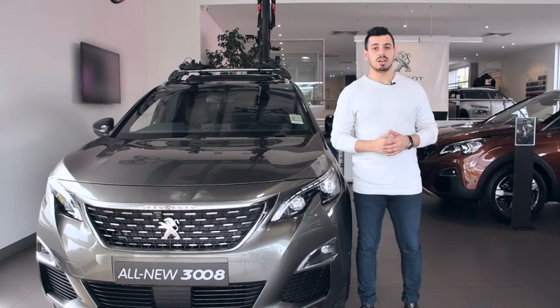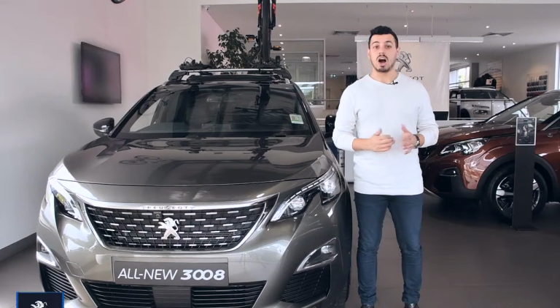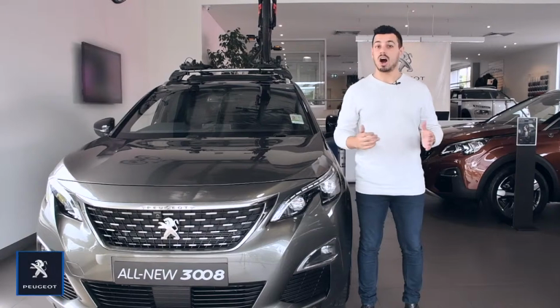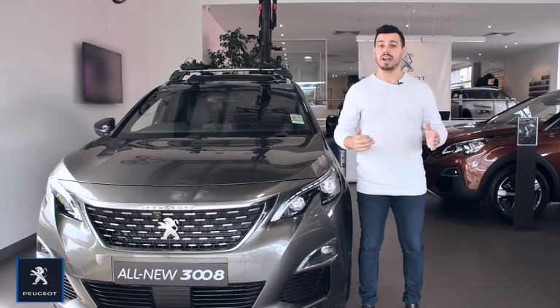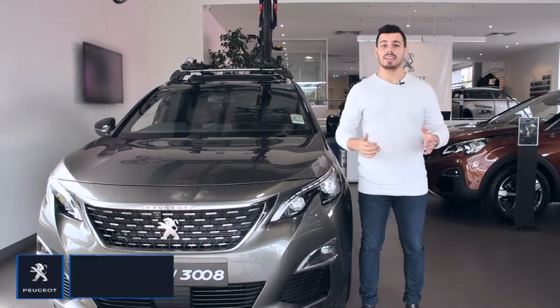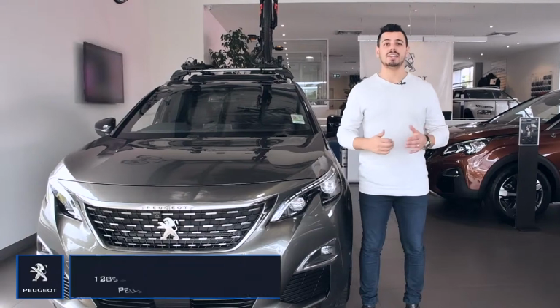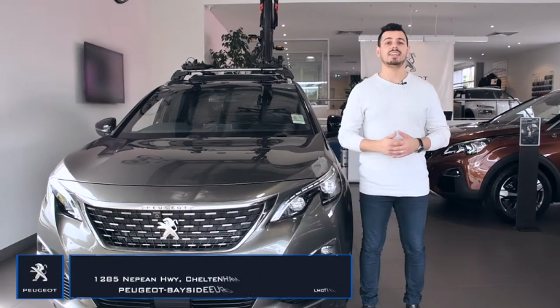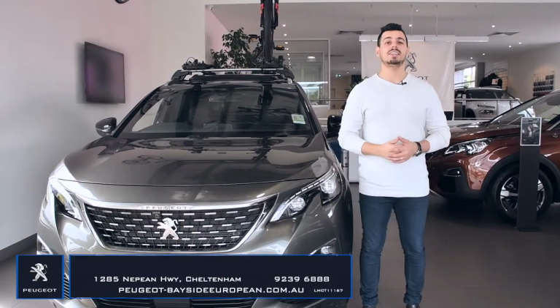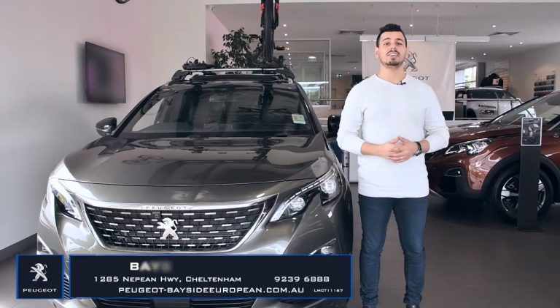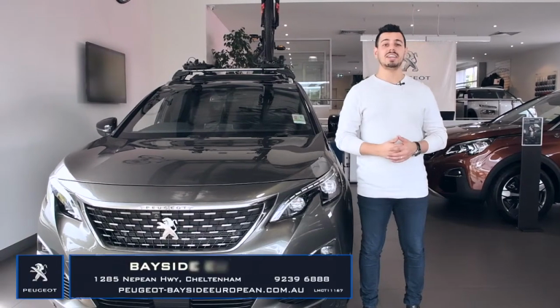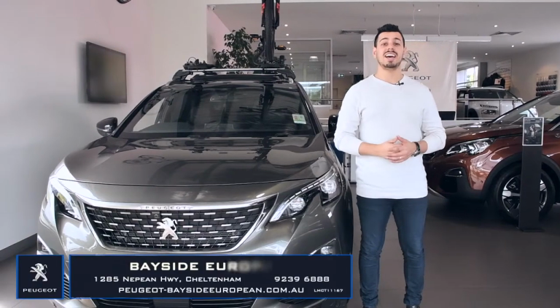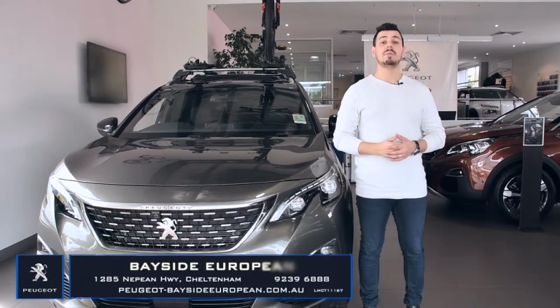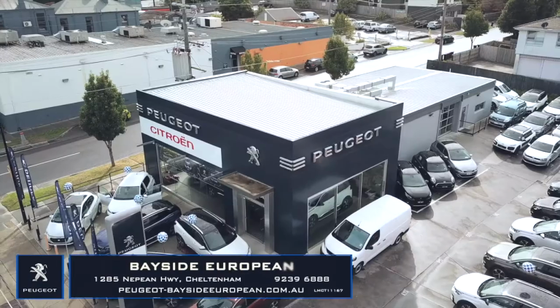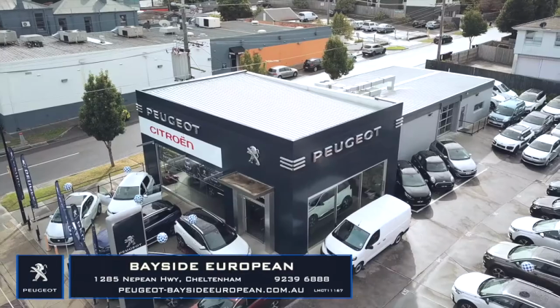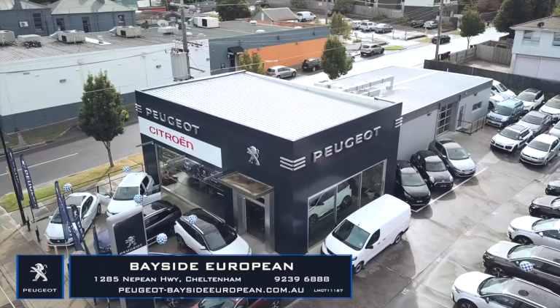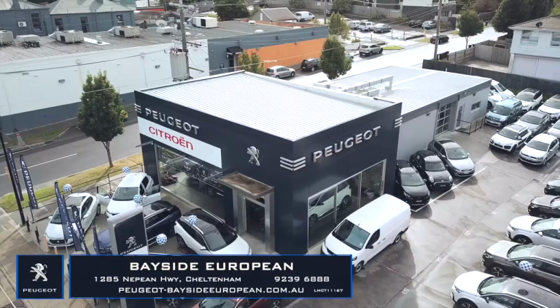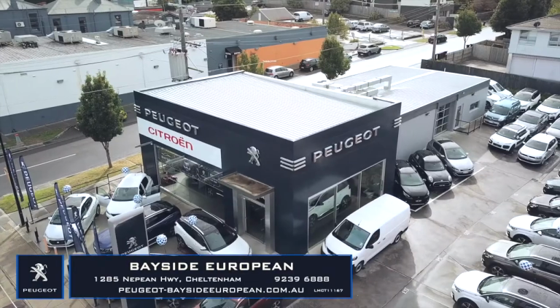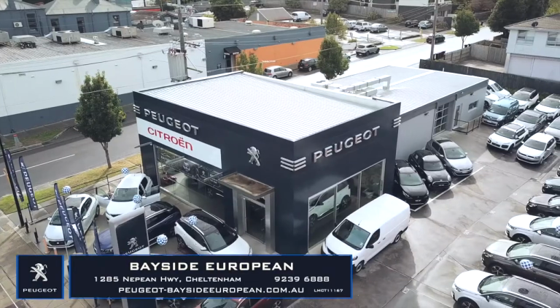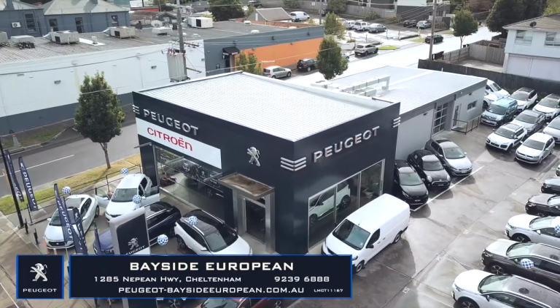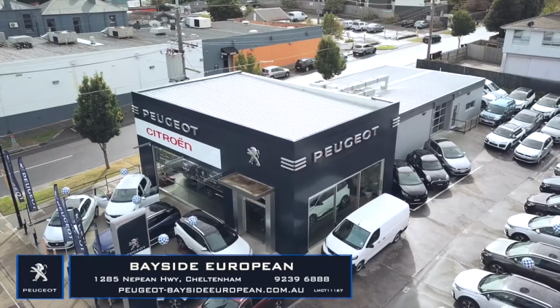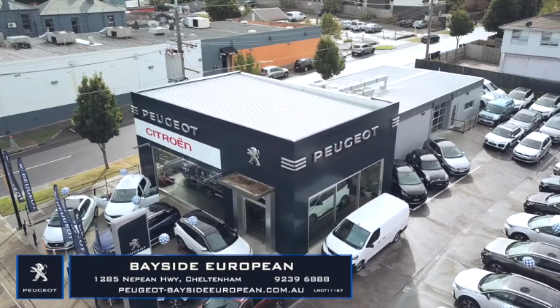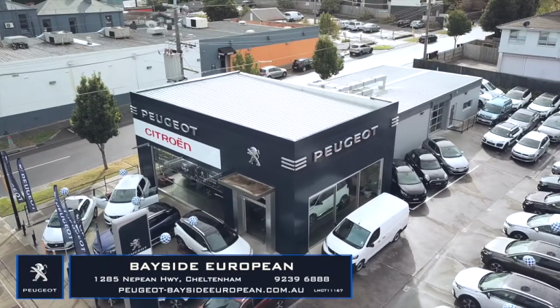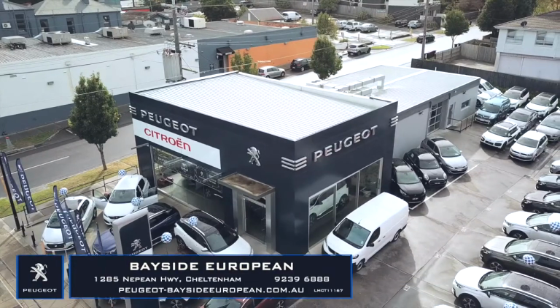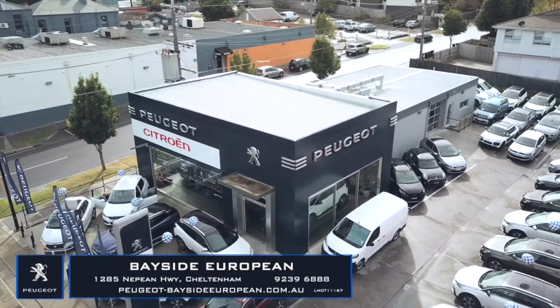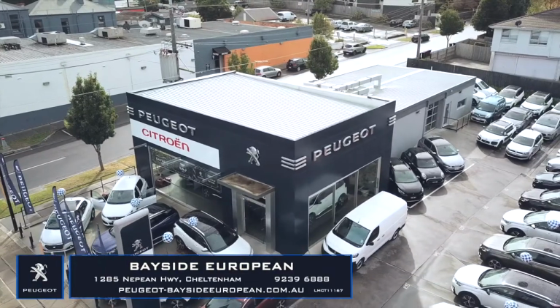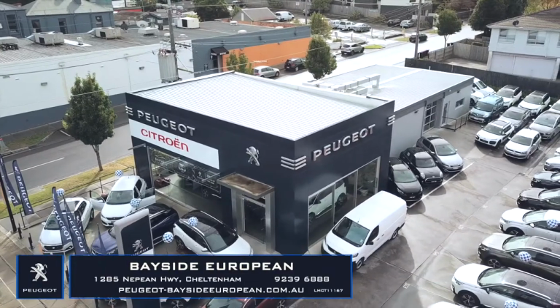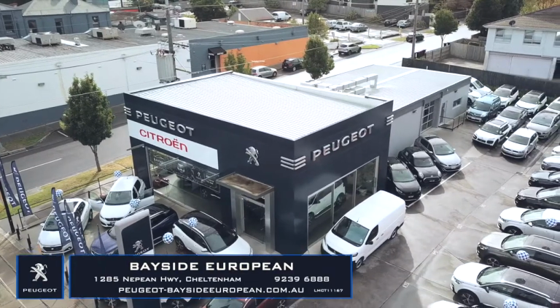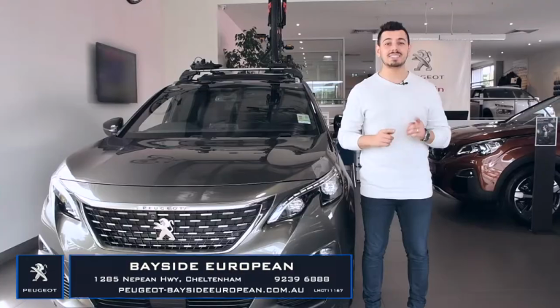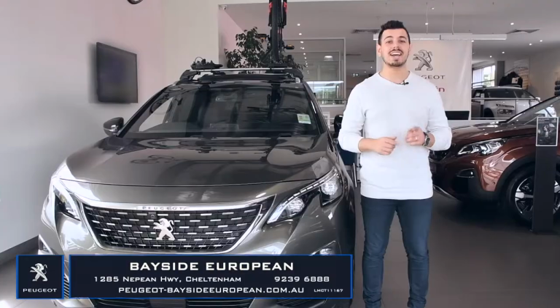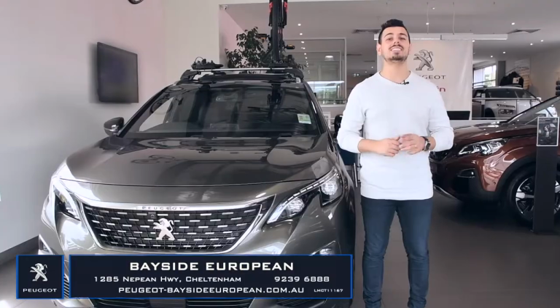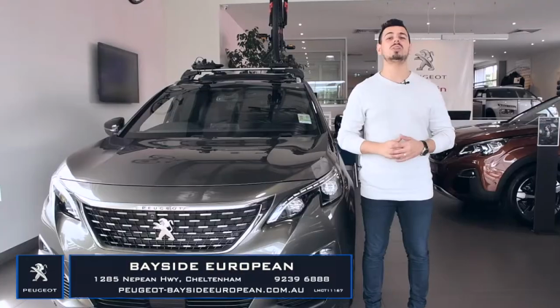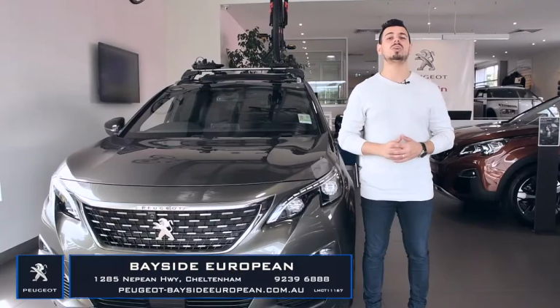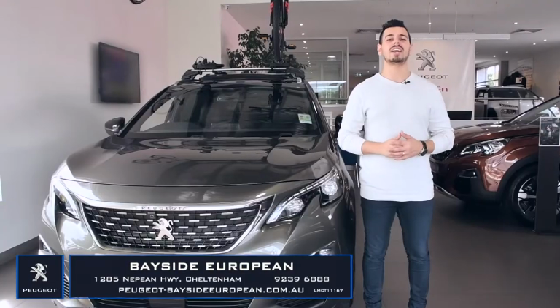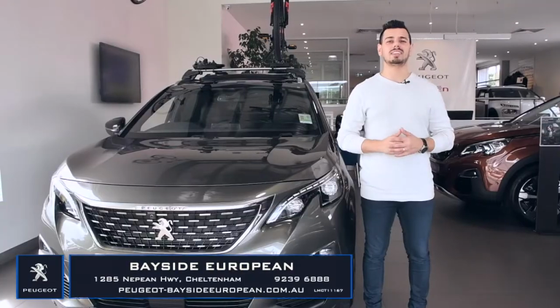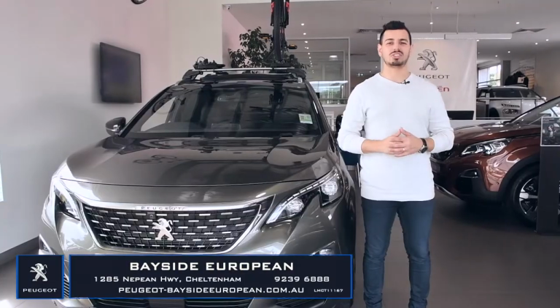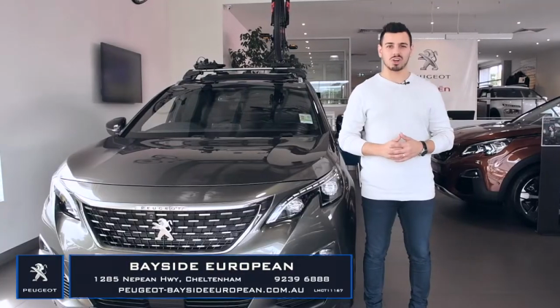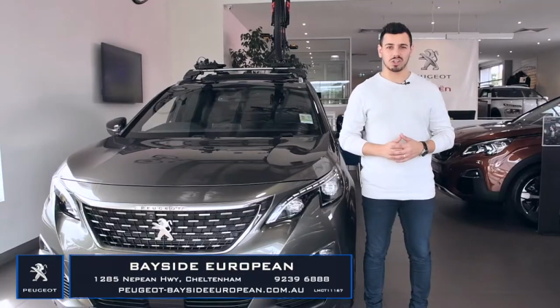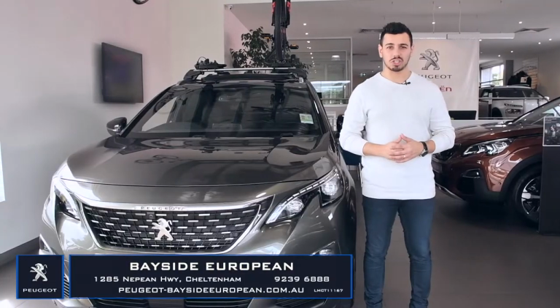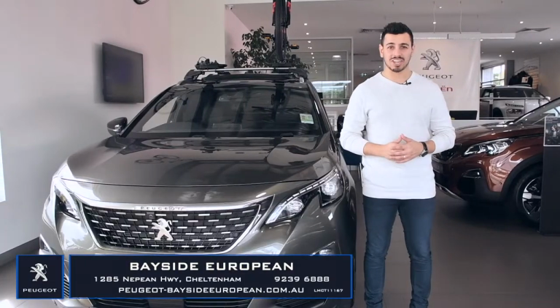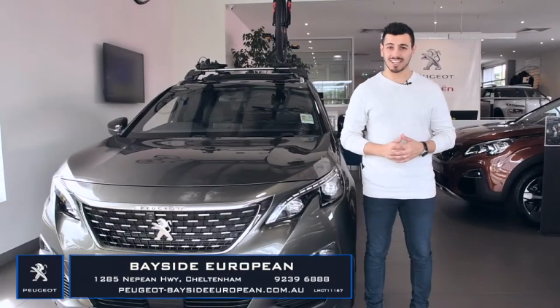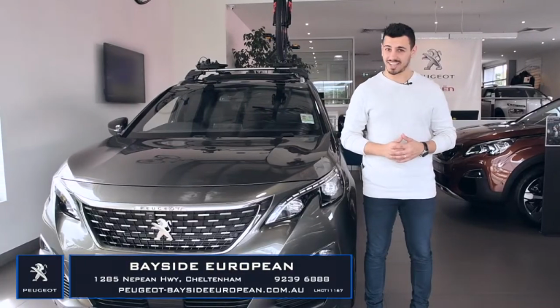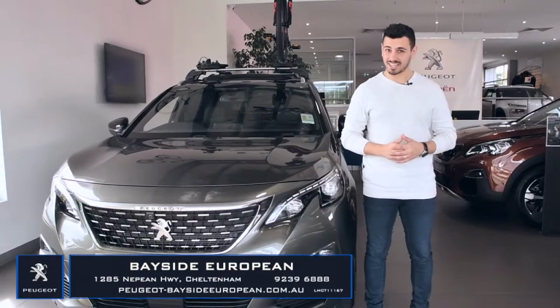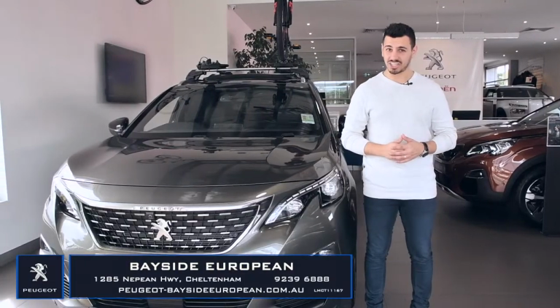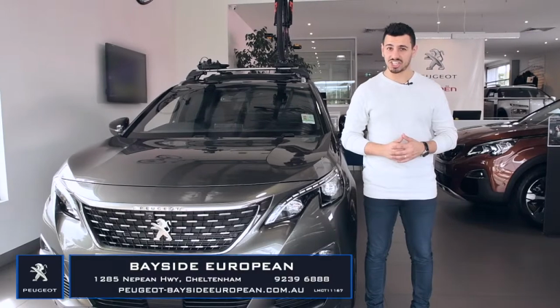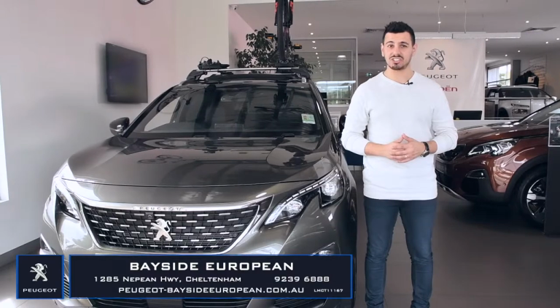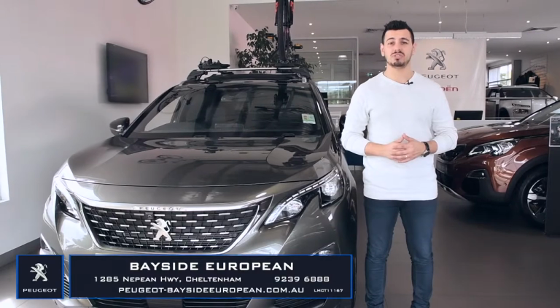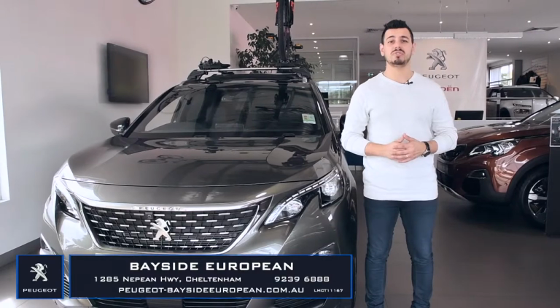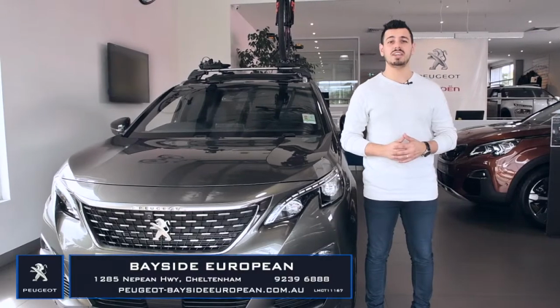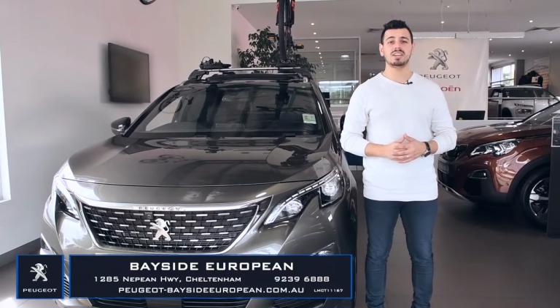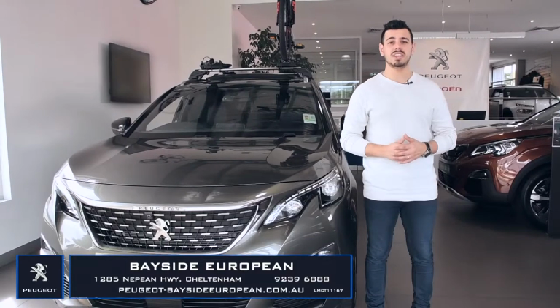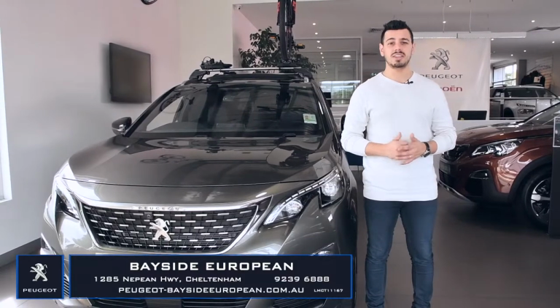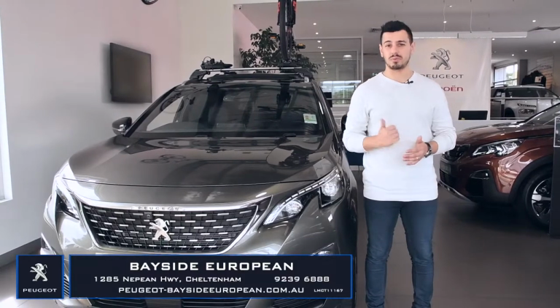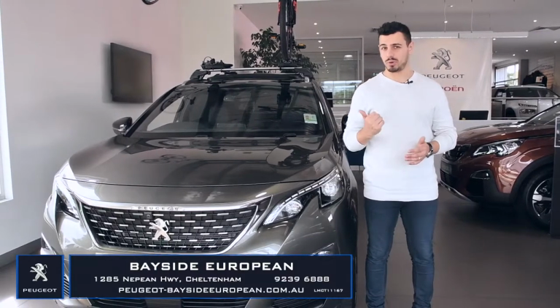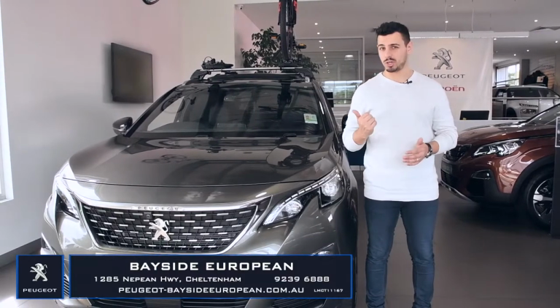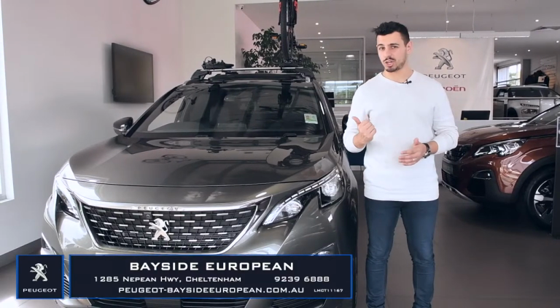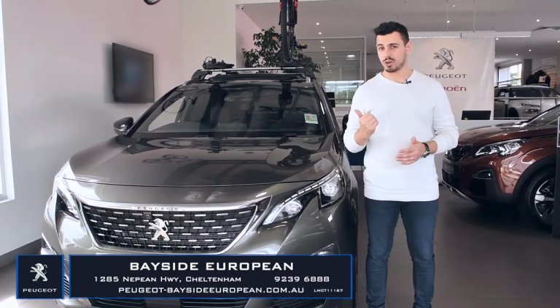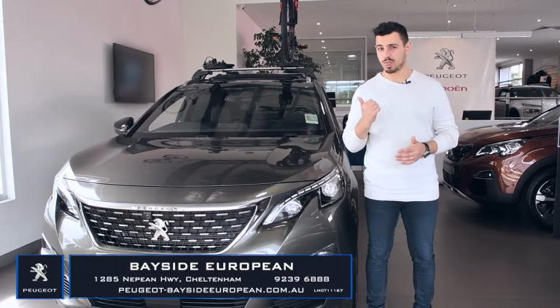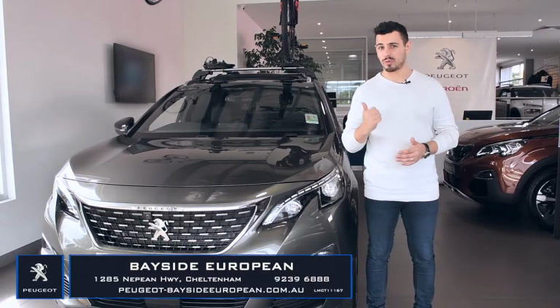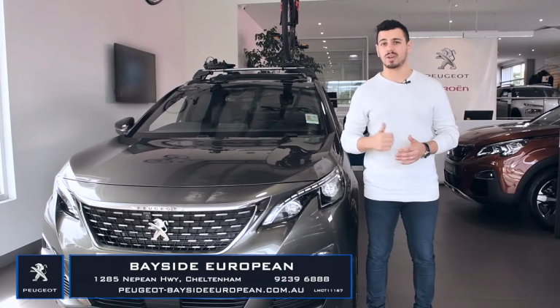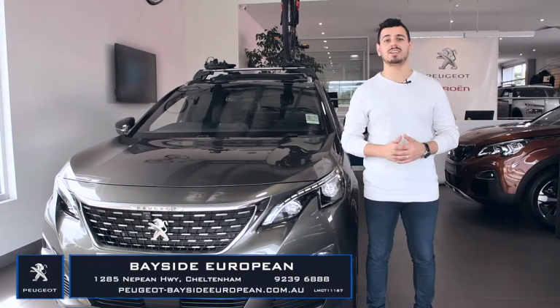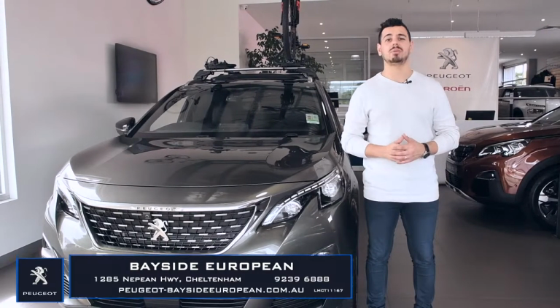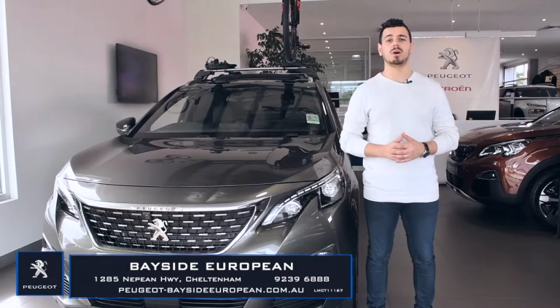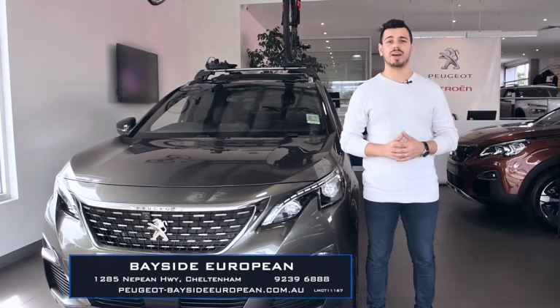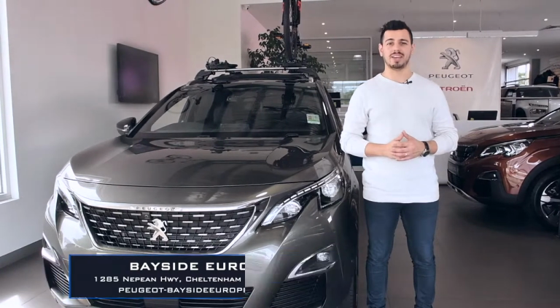Hi, Nanda here at Bayside European. Today we're taking a look at the stylish and cutting-edge SUV, the Peugeot 3008.